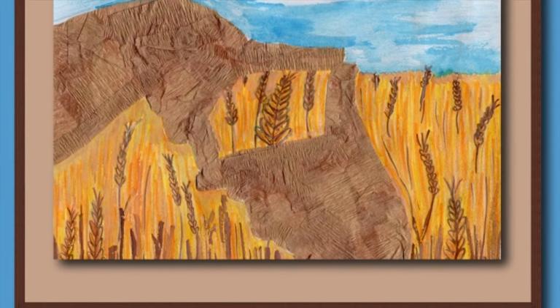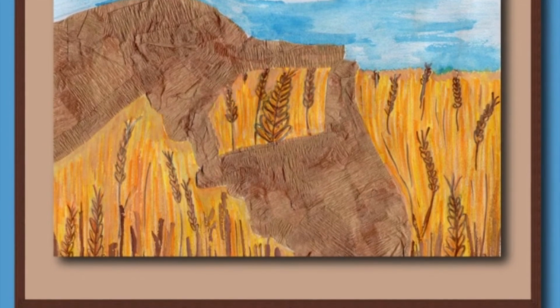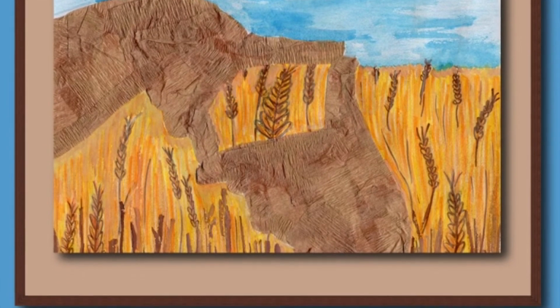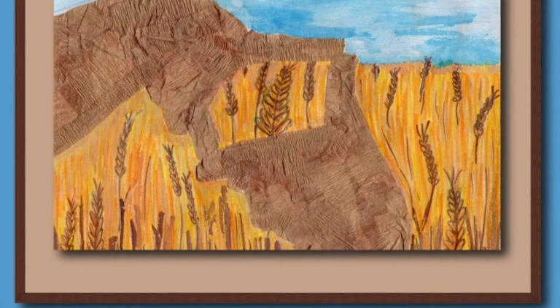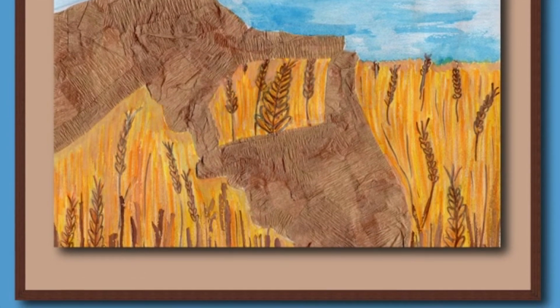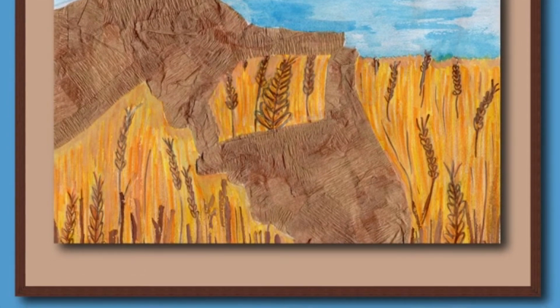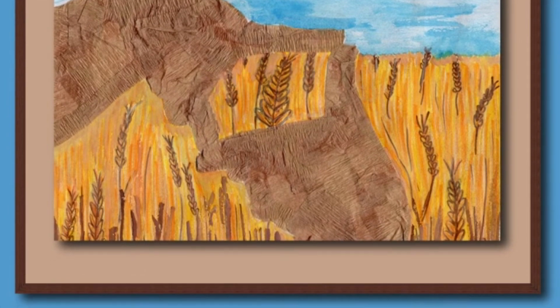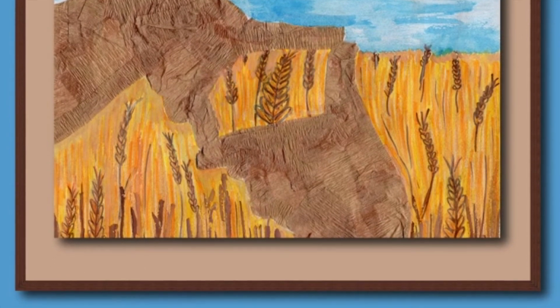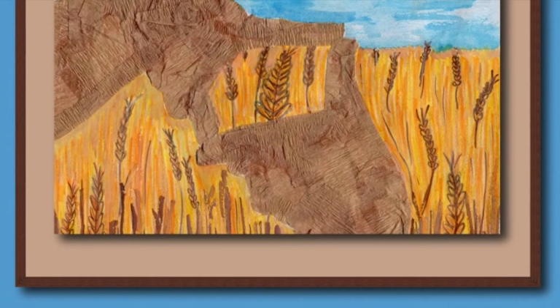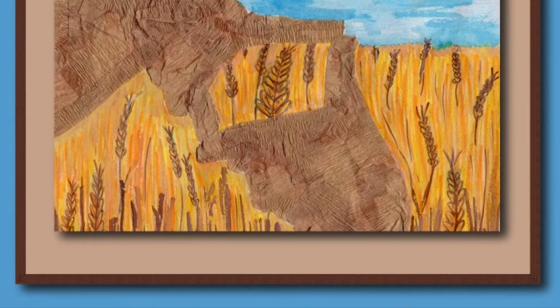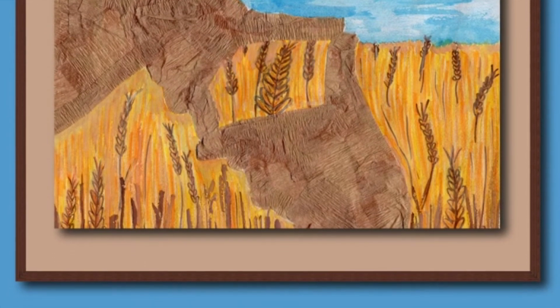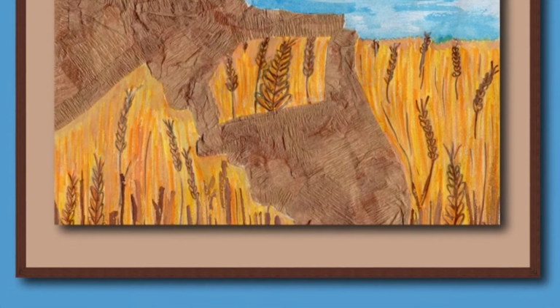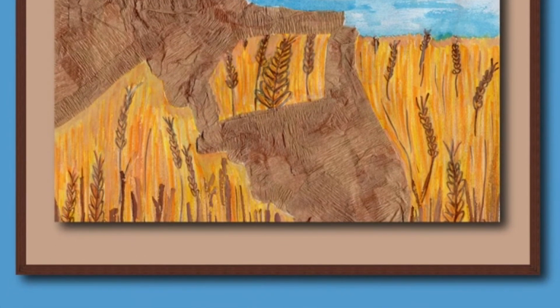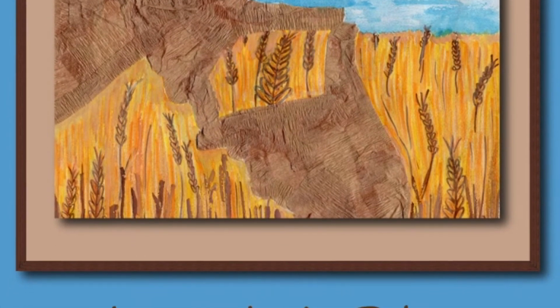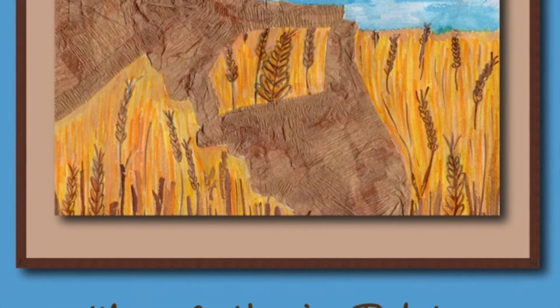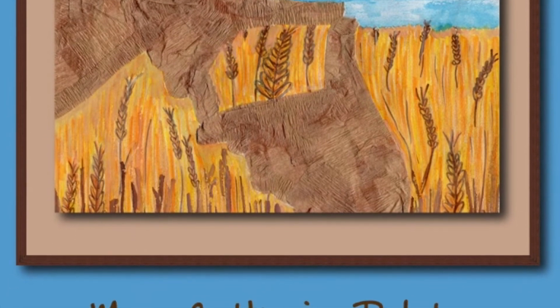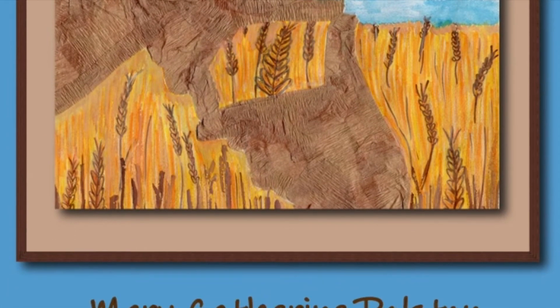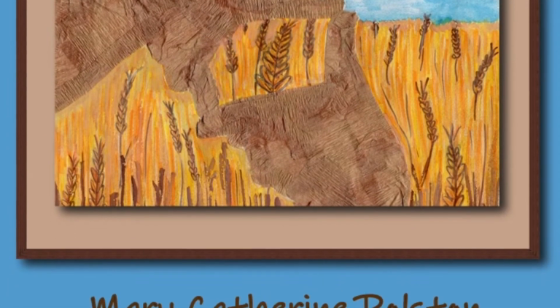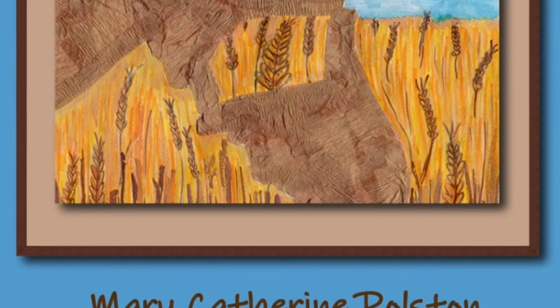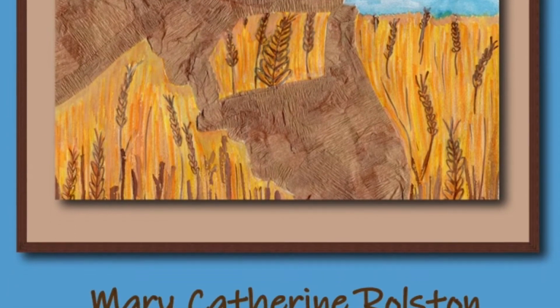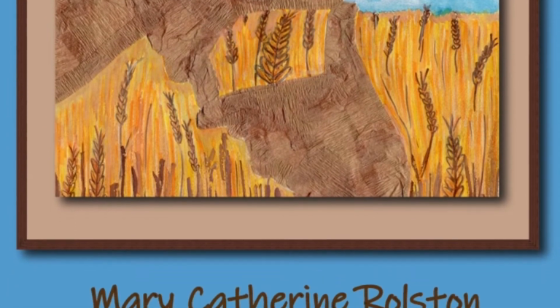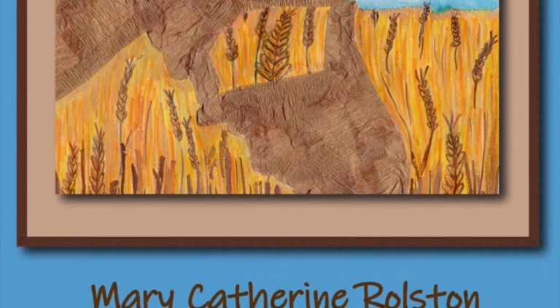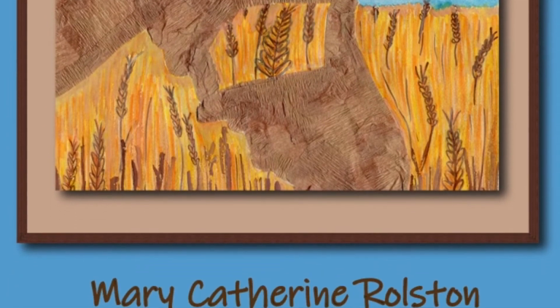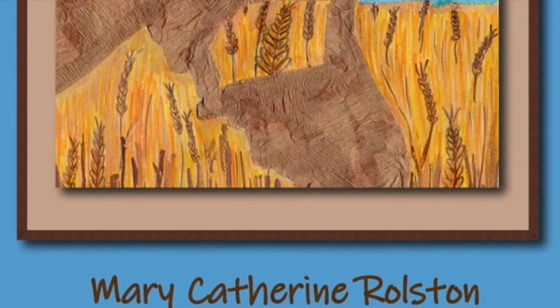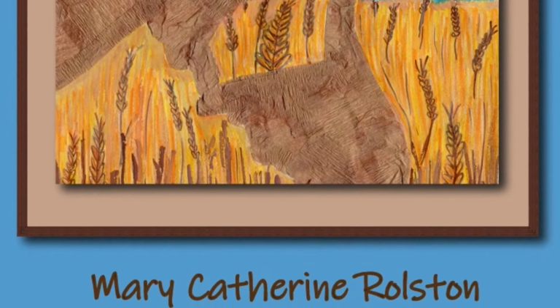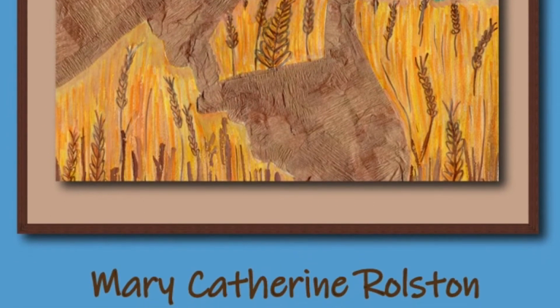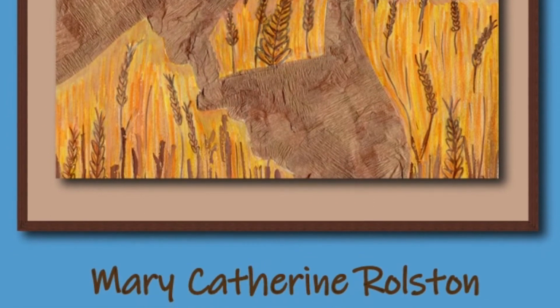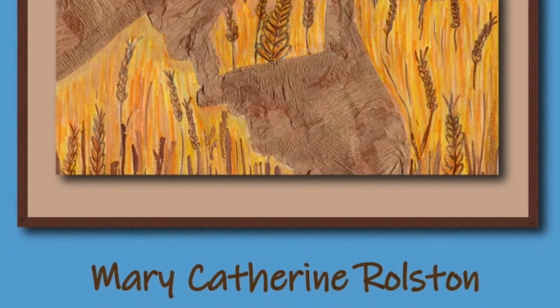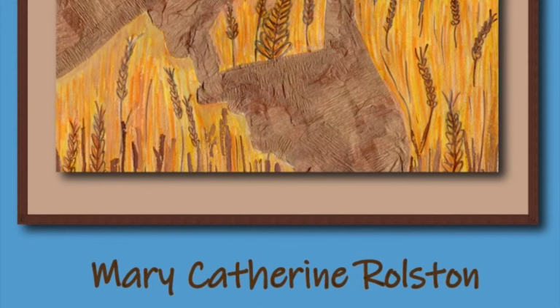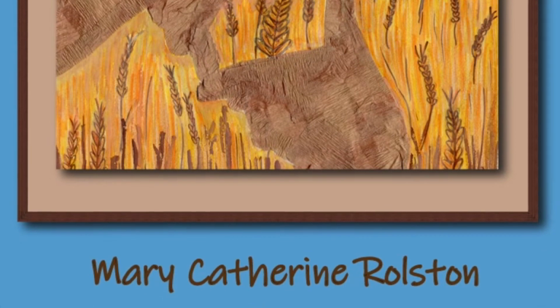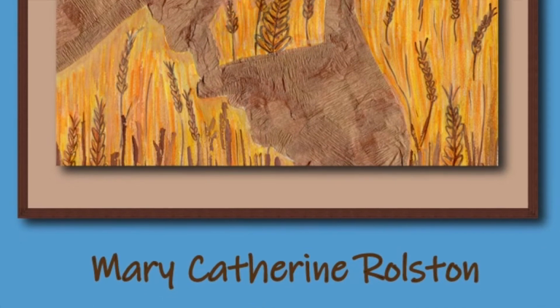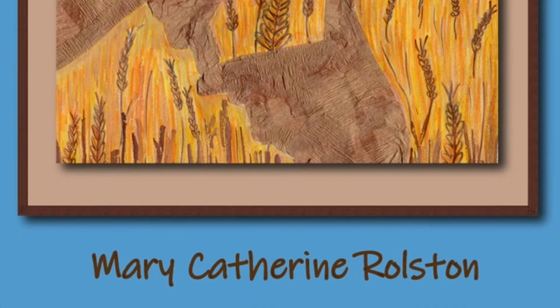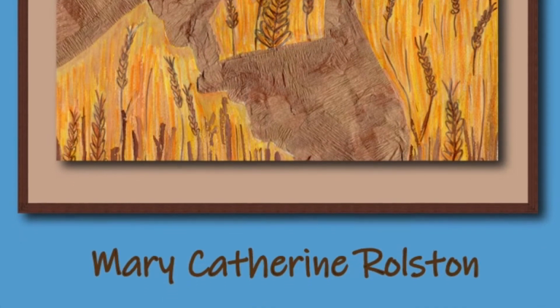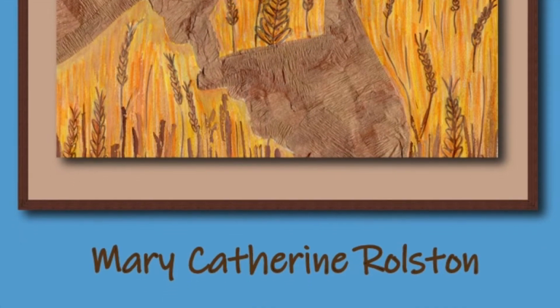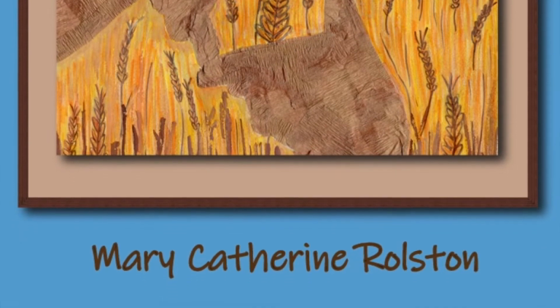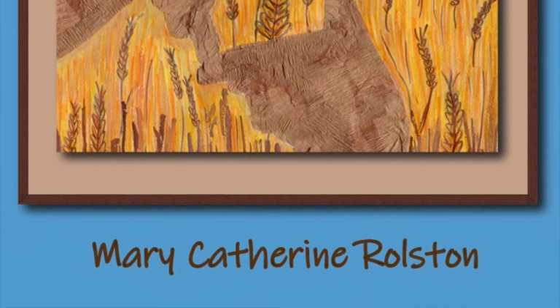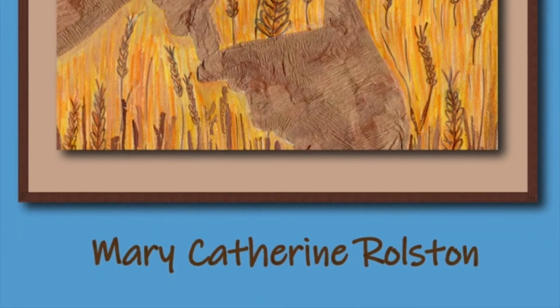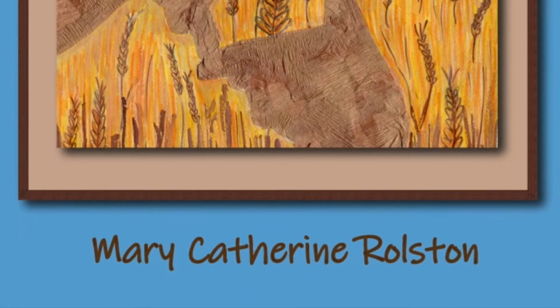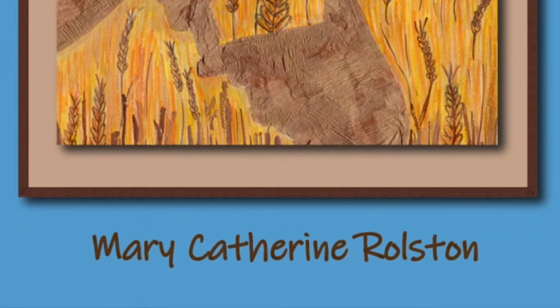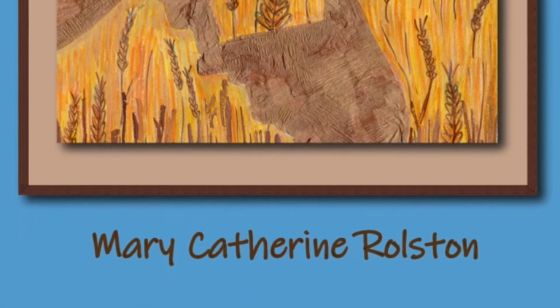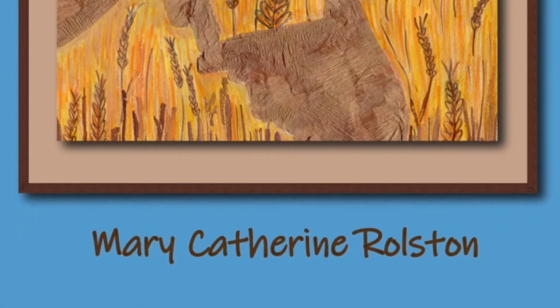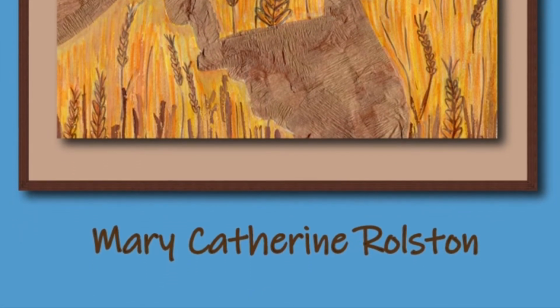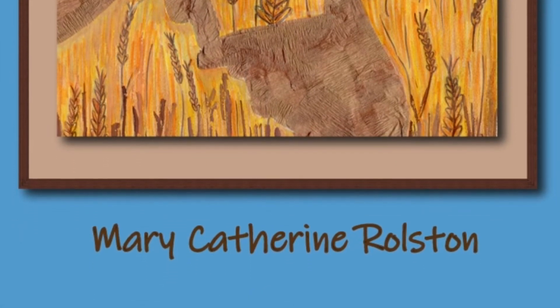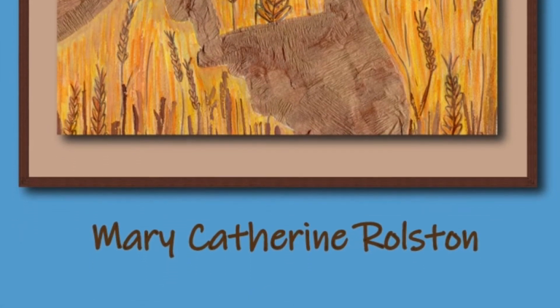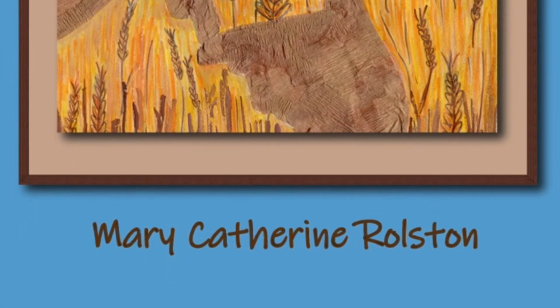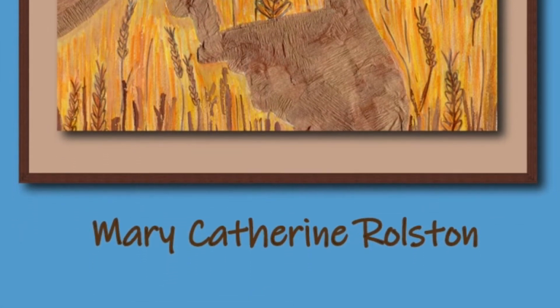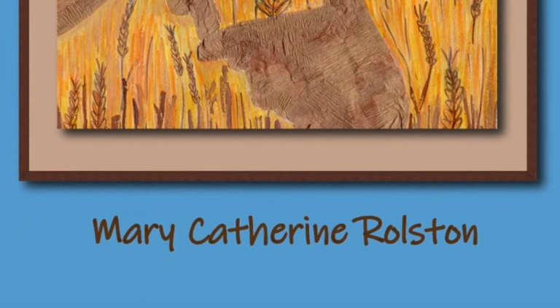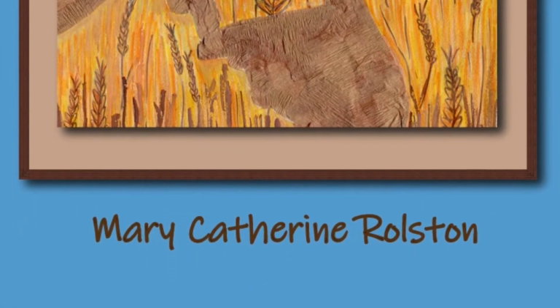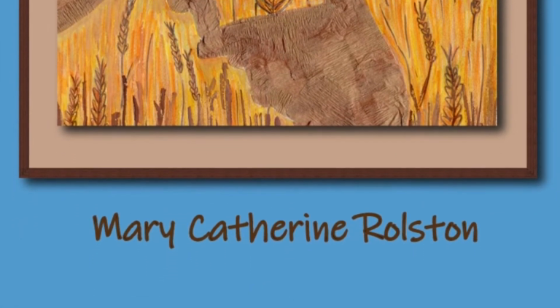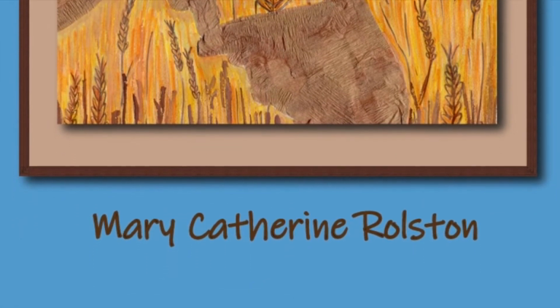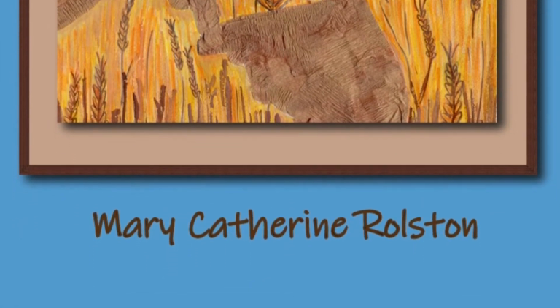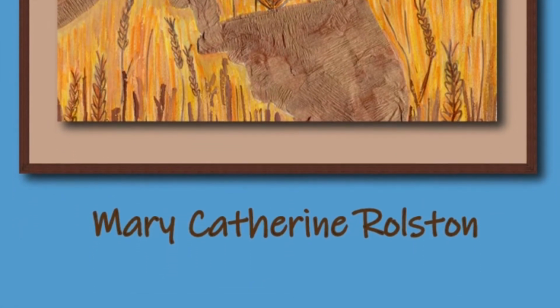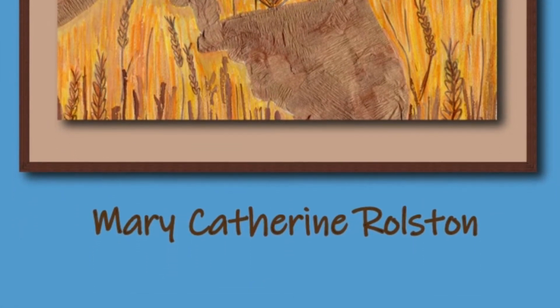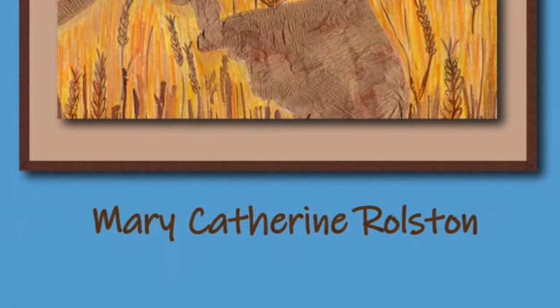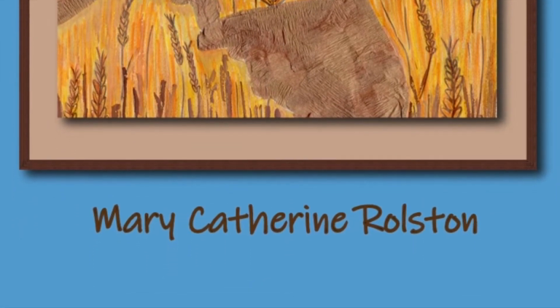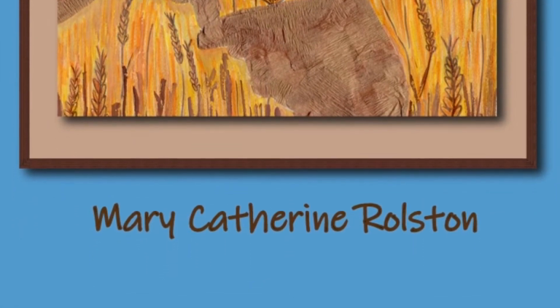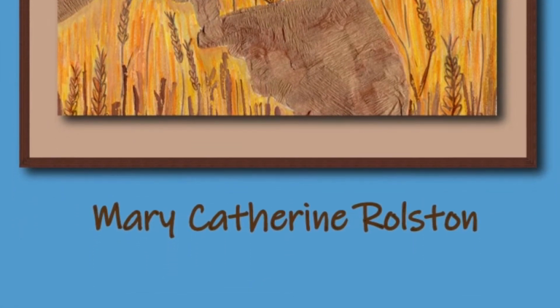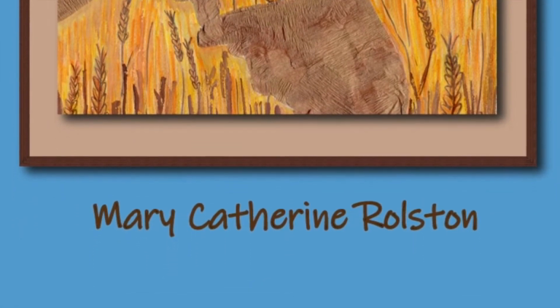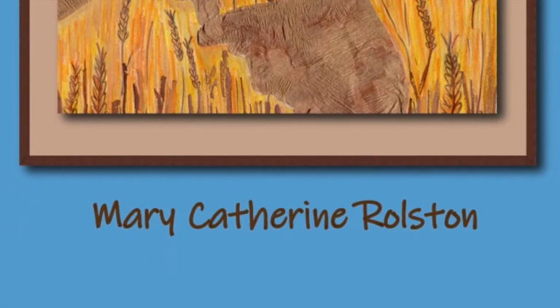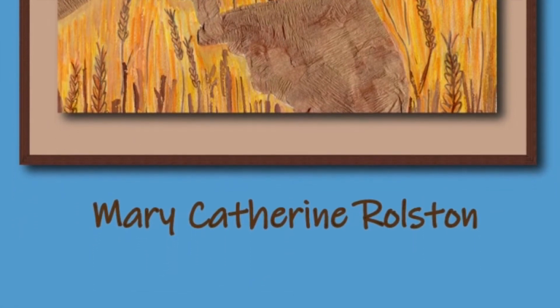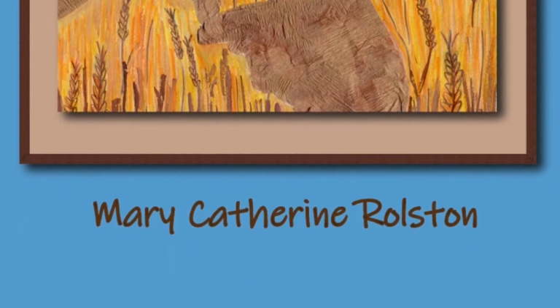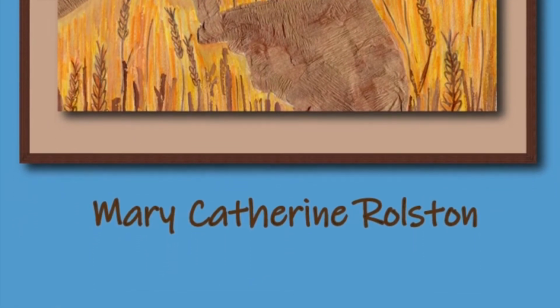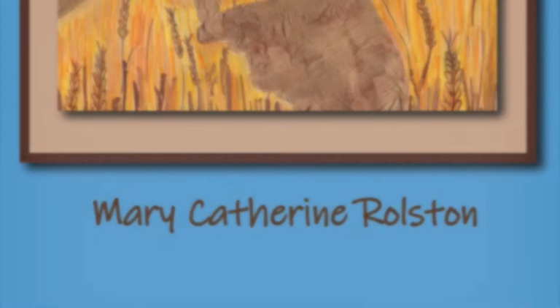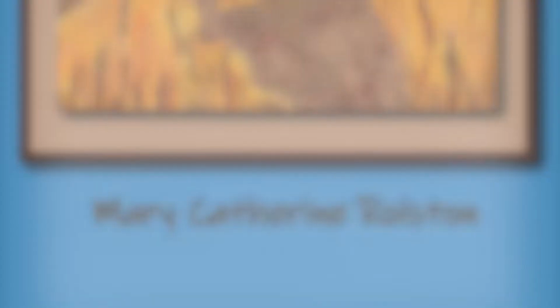Dedicated to Max — your optimism, energy, and get-it-done attitude inspires and leads.